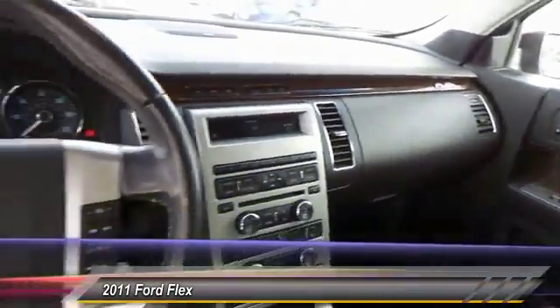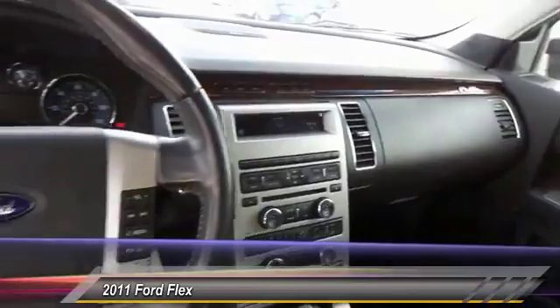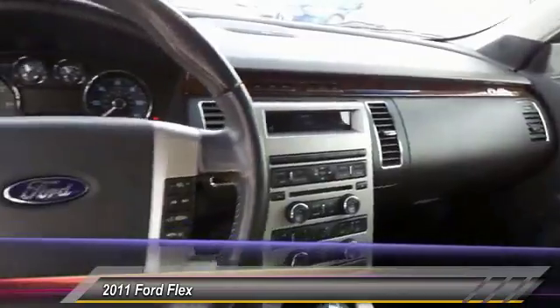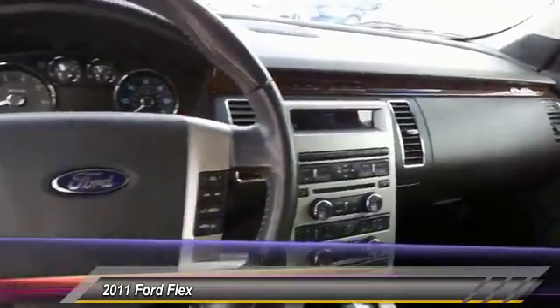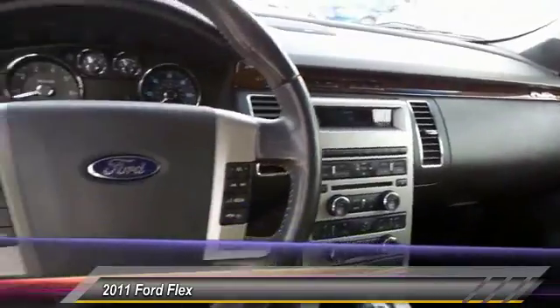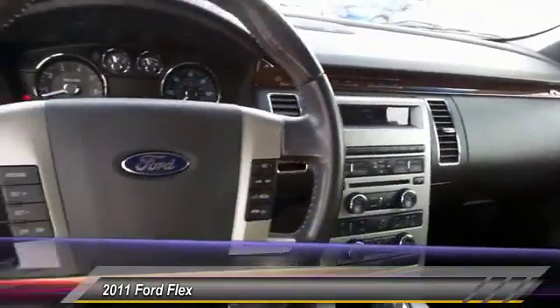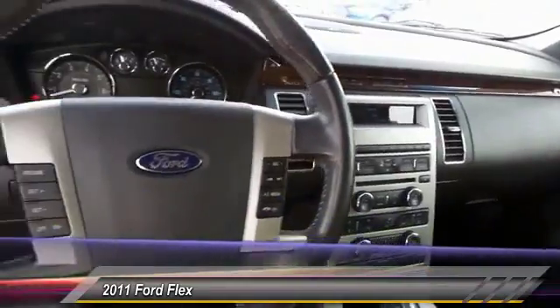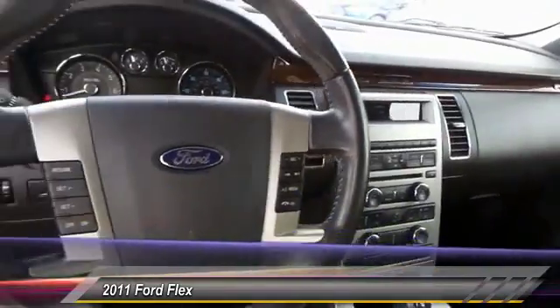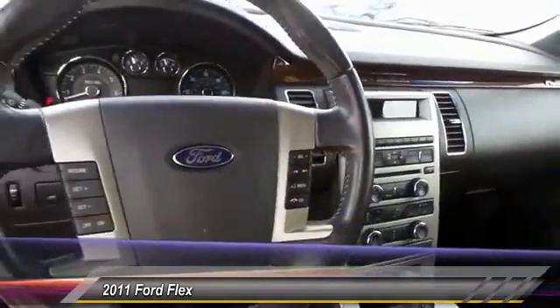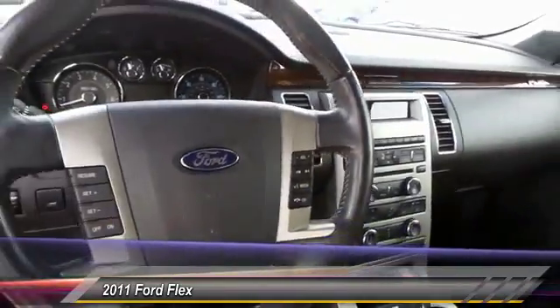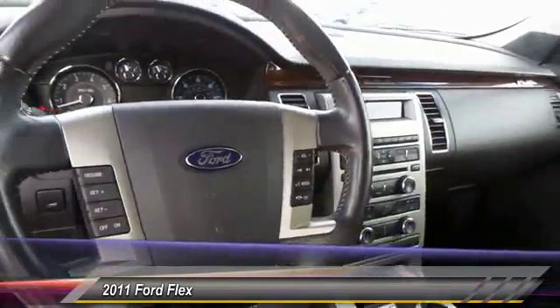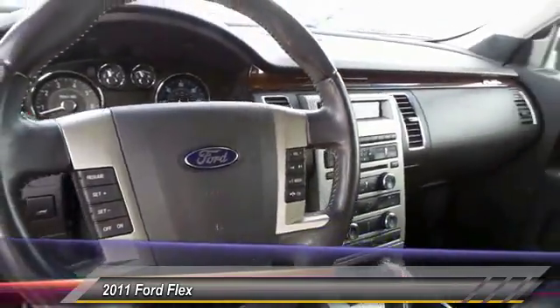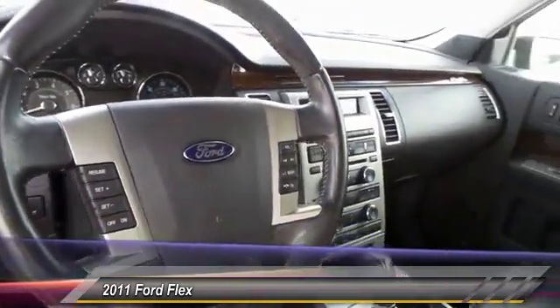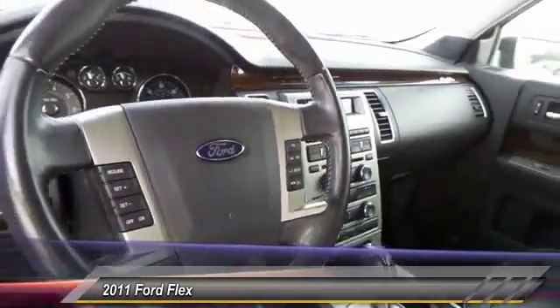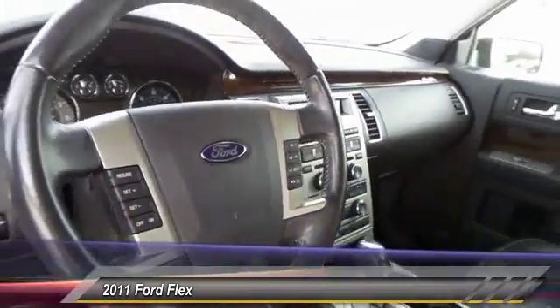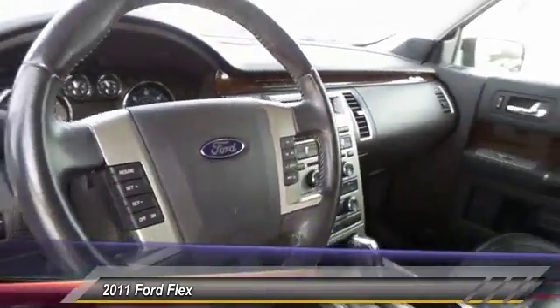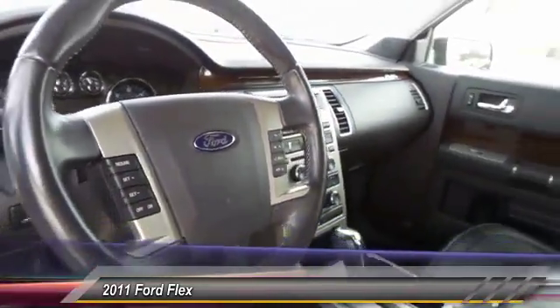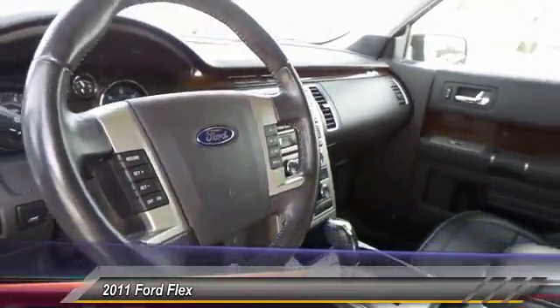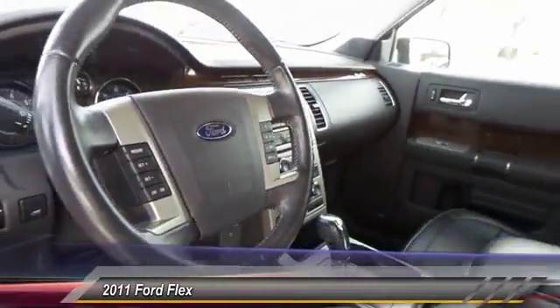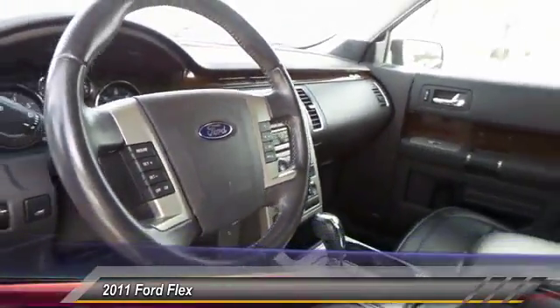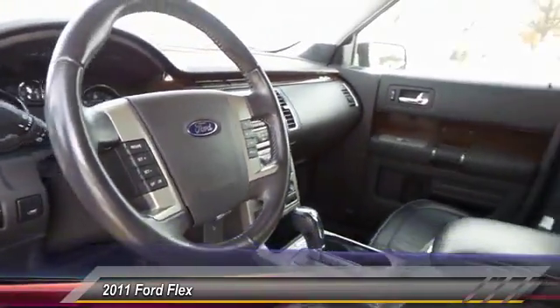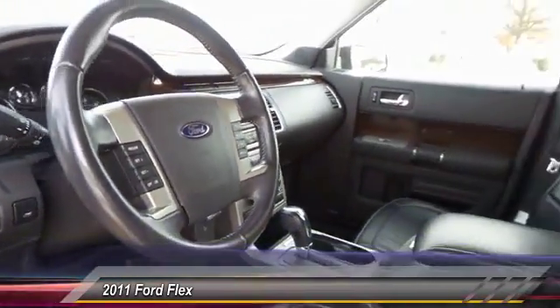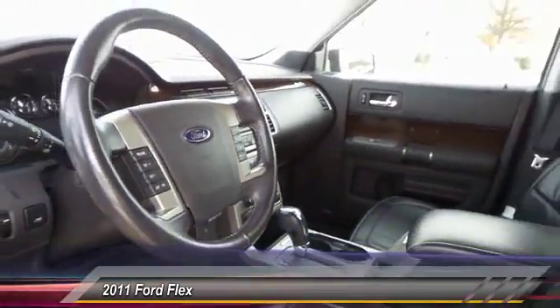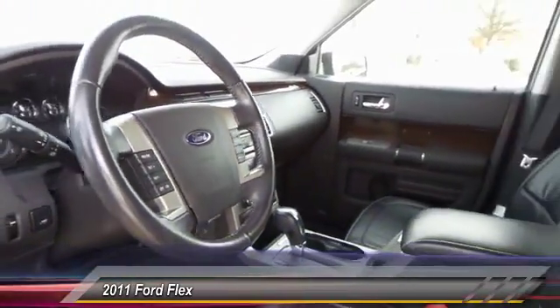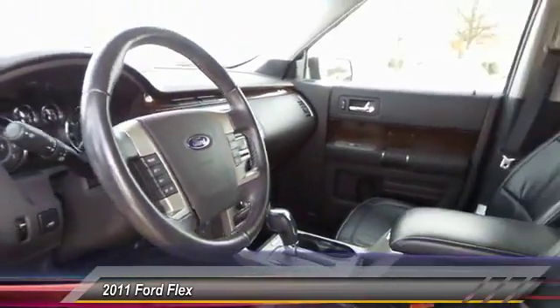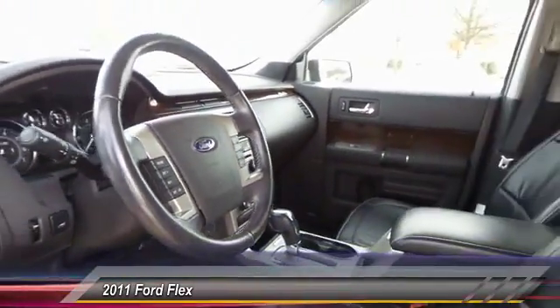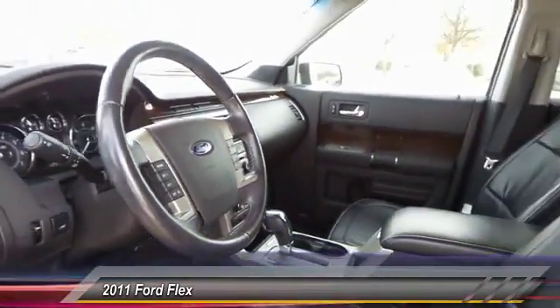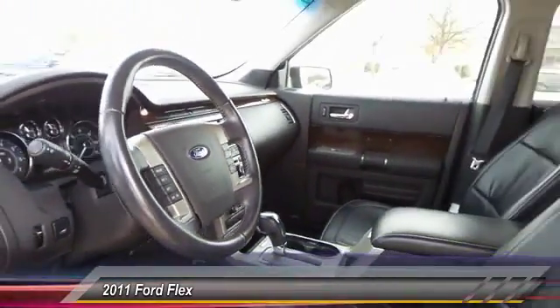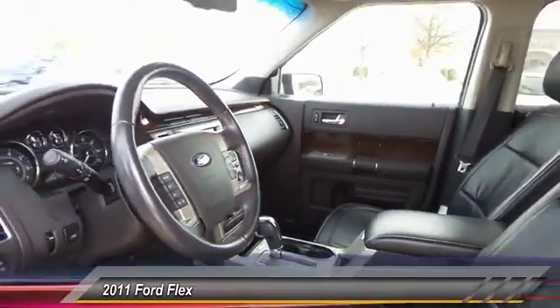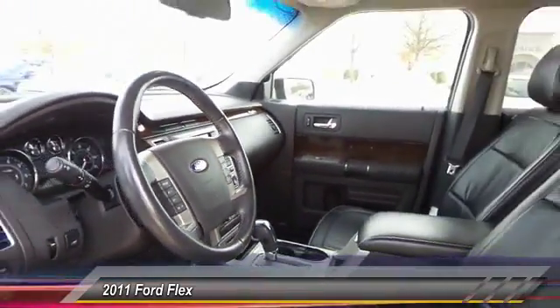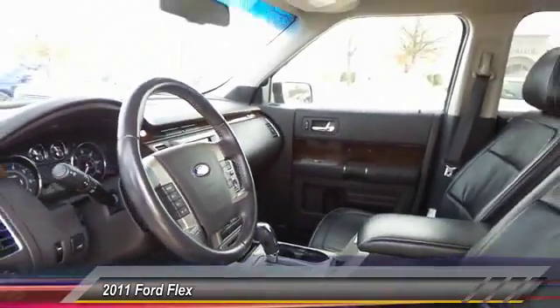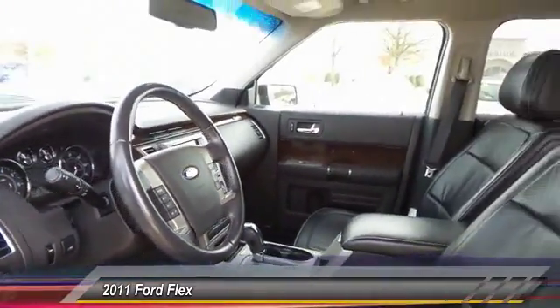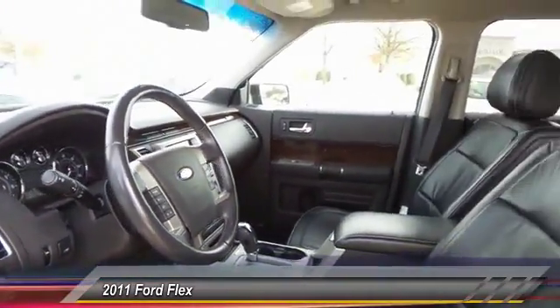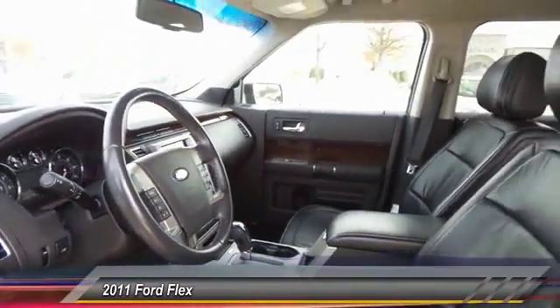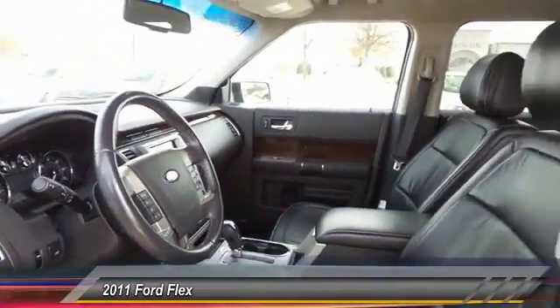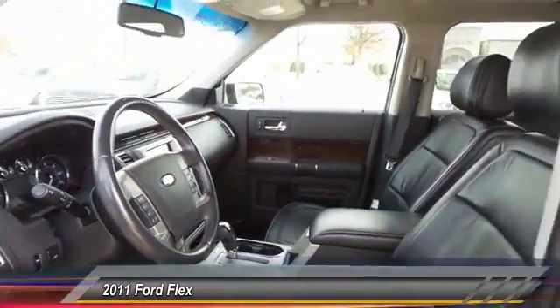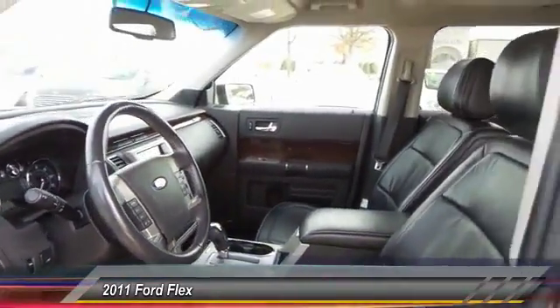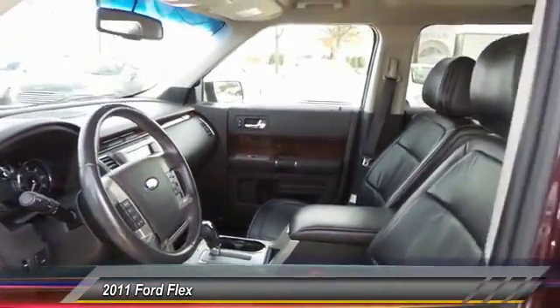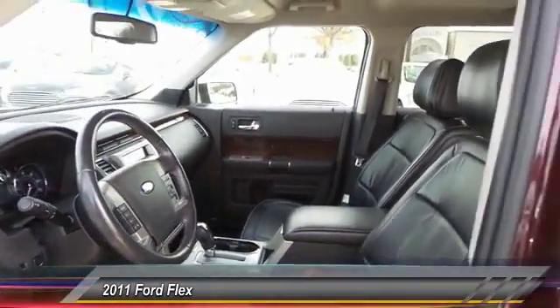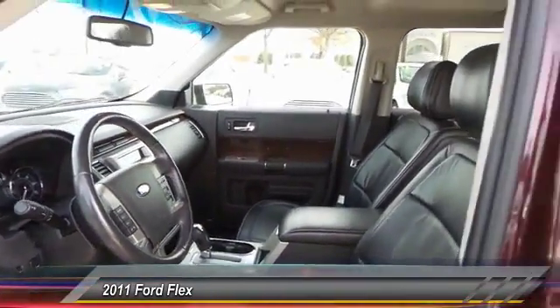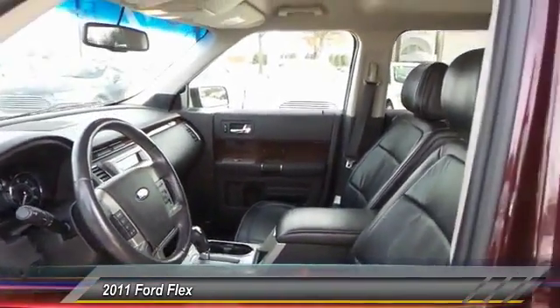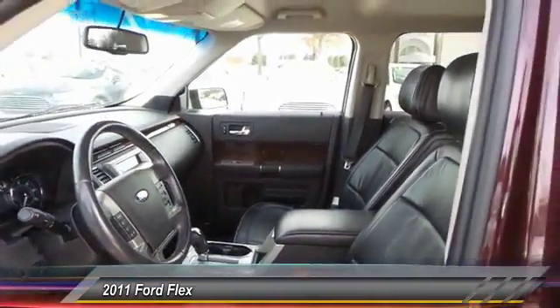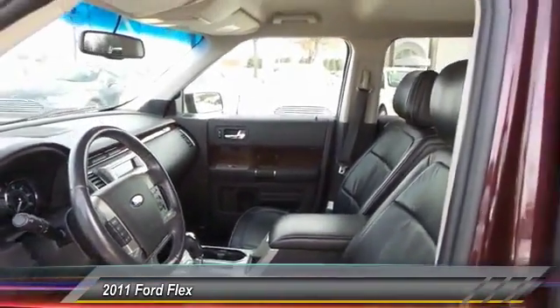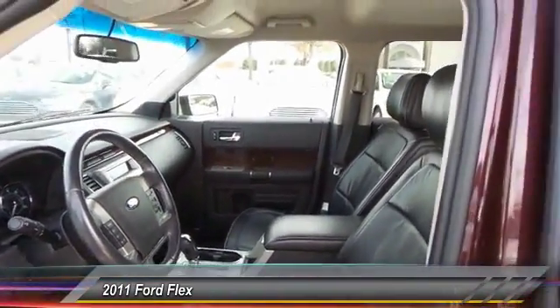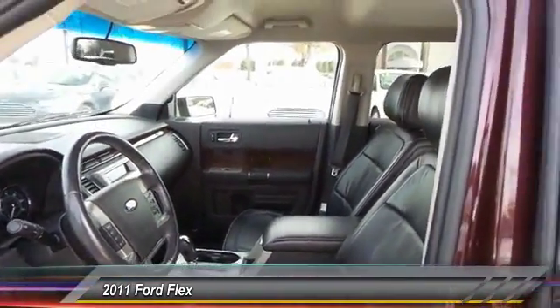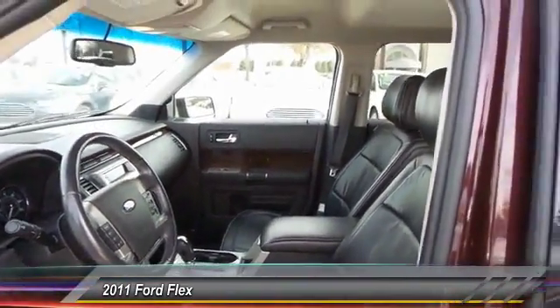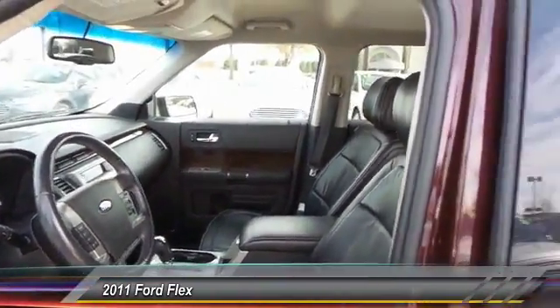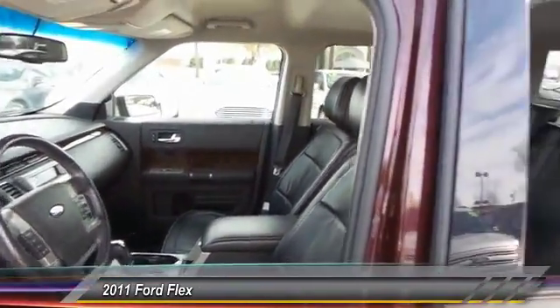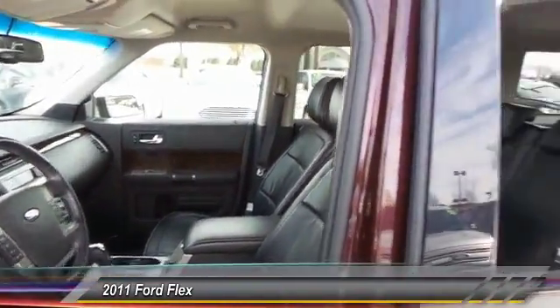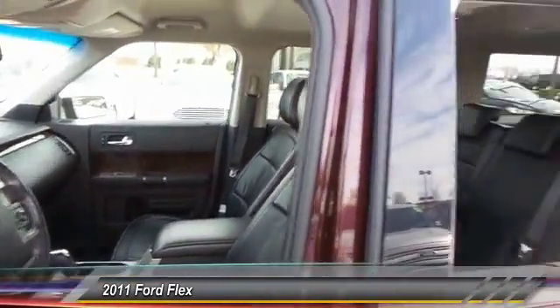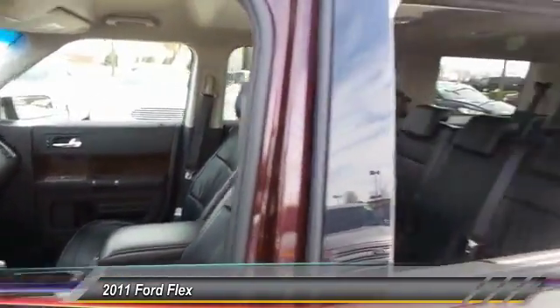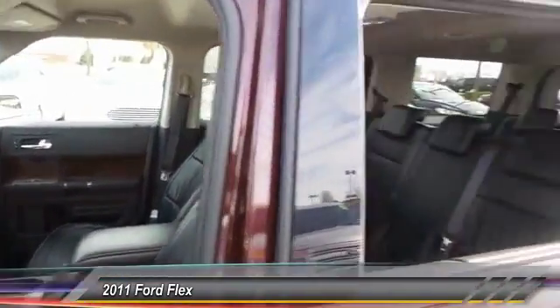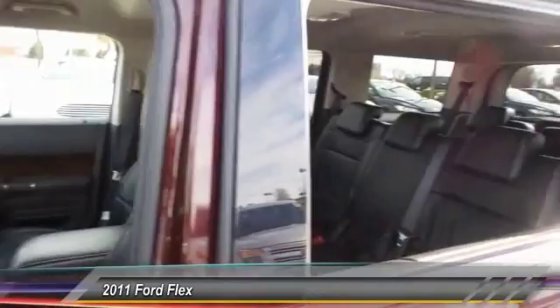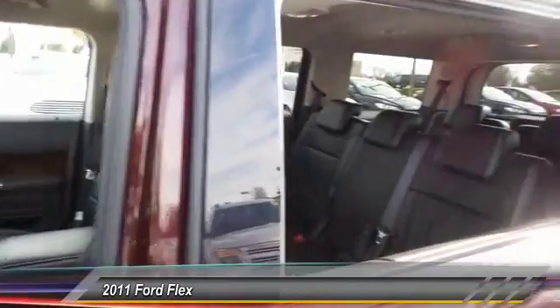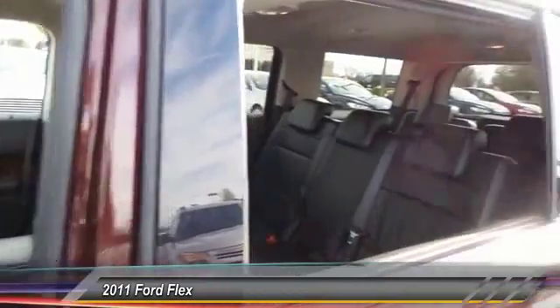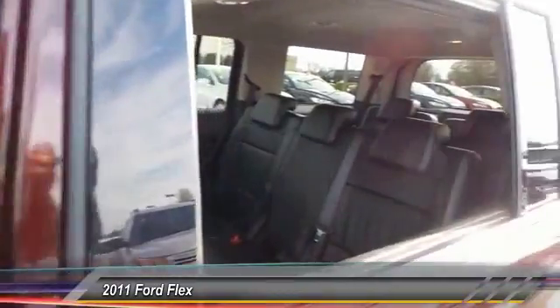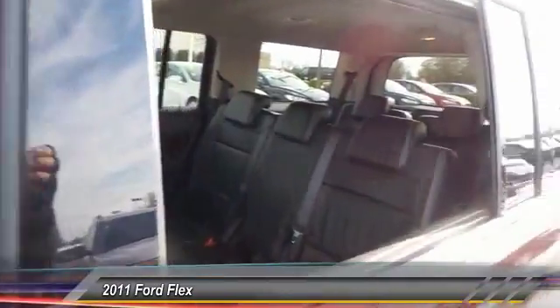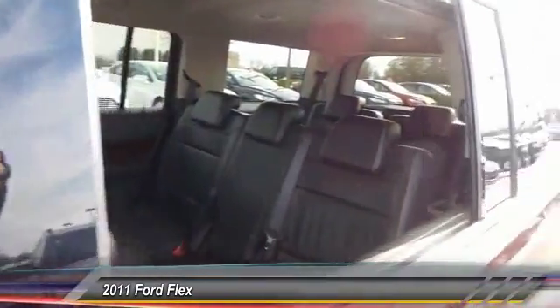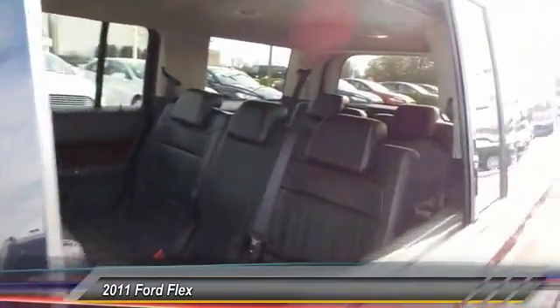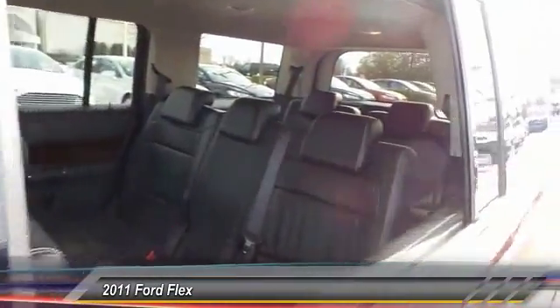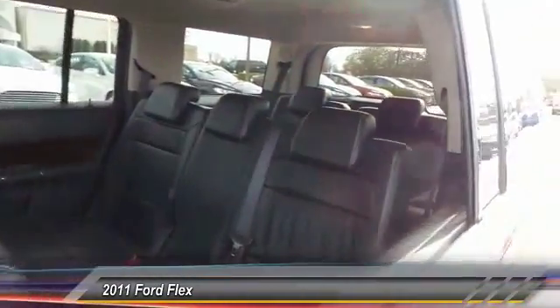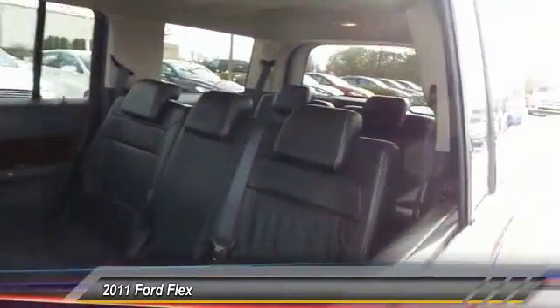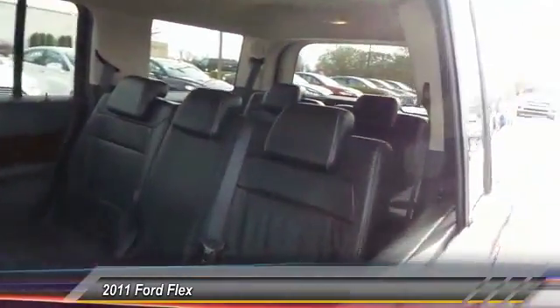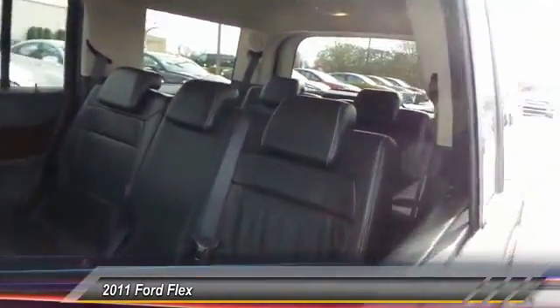Front air conditioning, four-wheel disc brakes, aluminum wheels, universal garage door opener, compass.